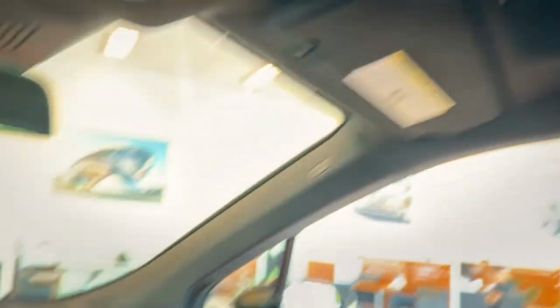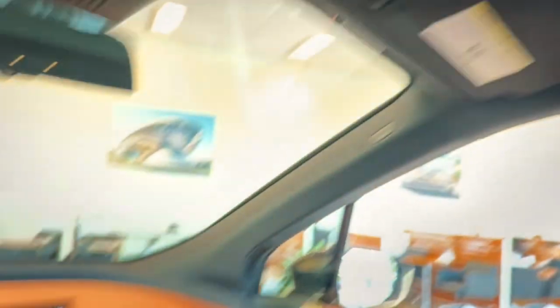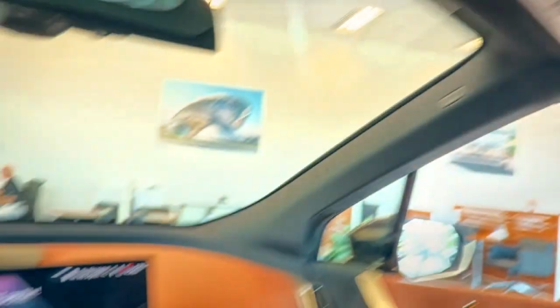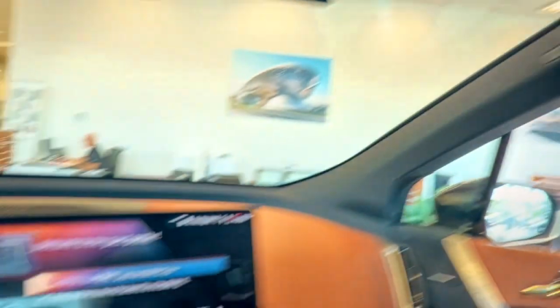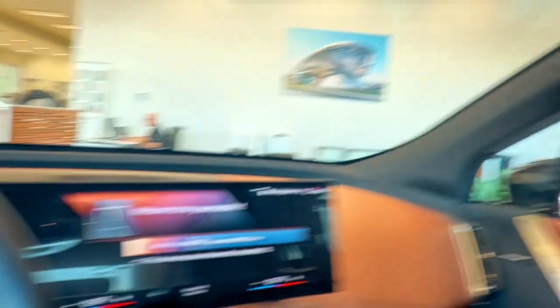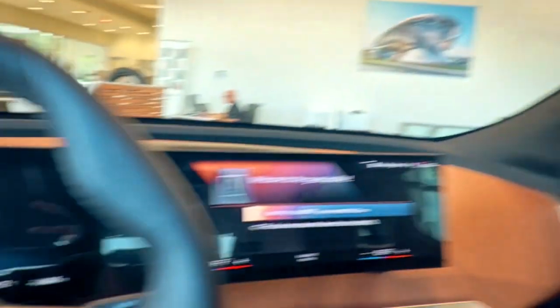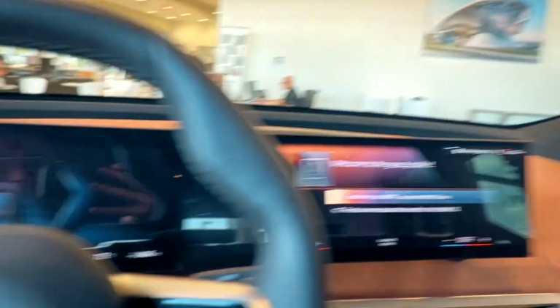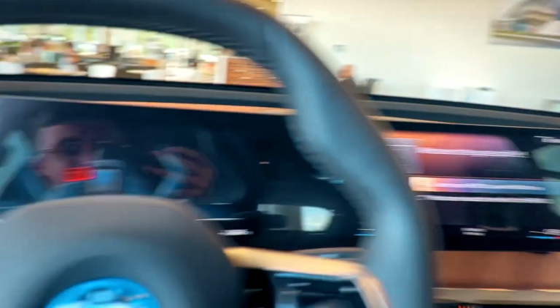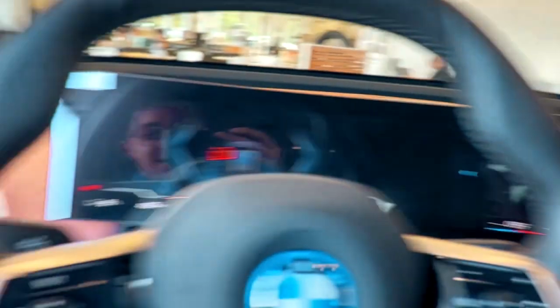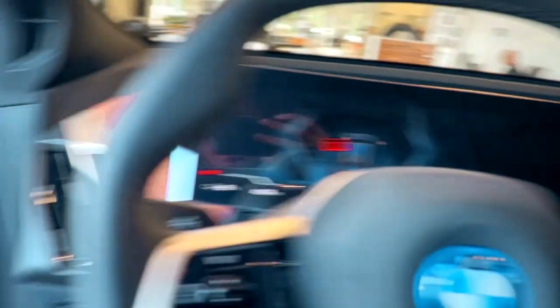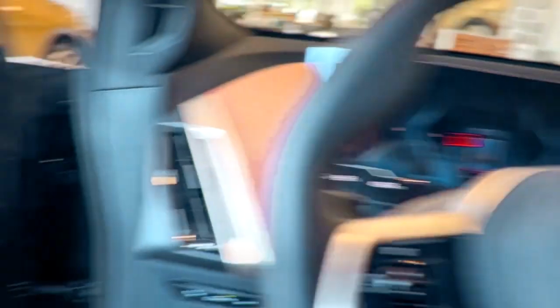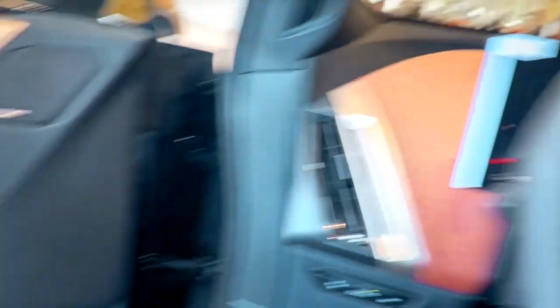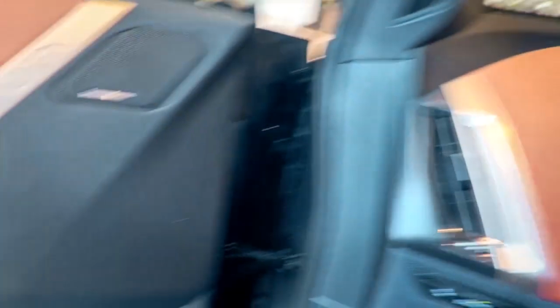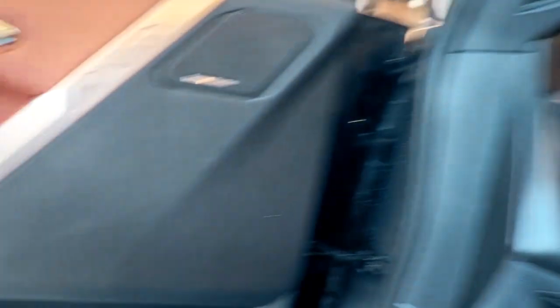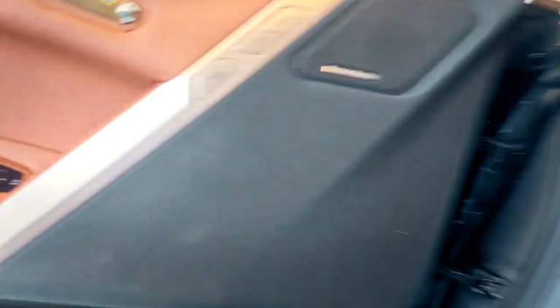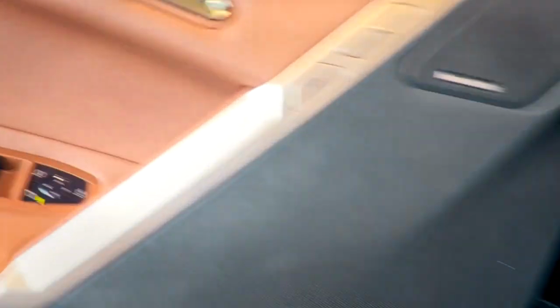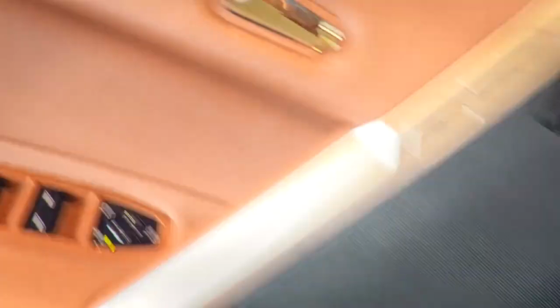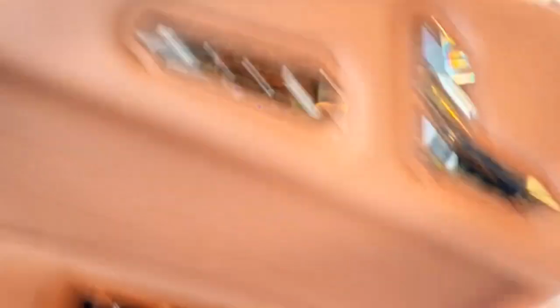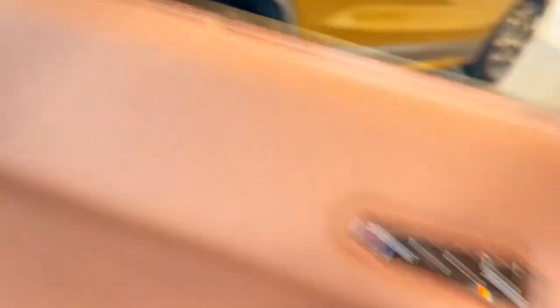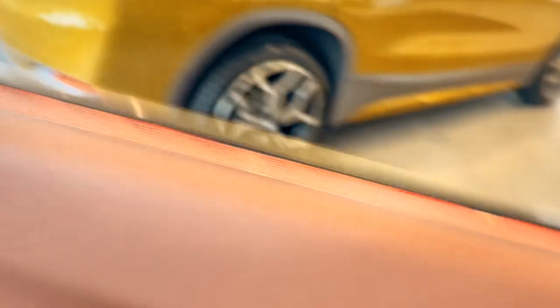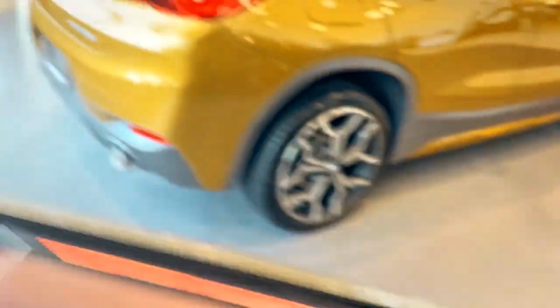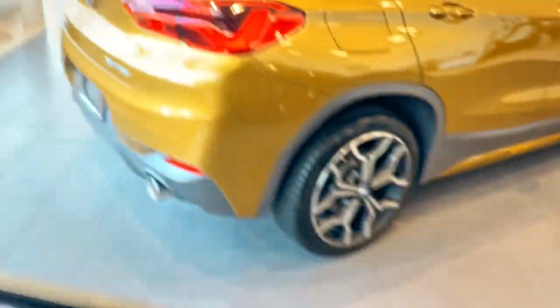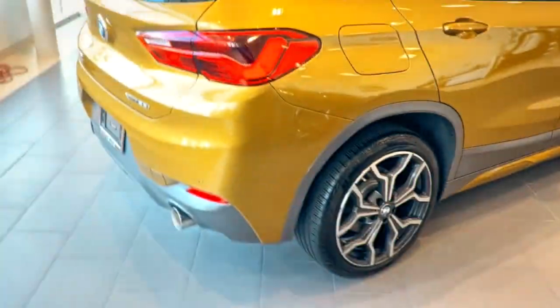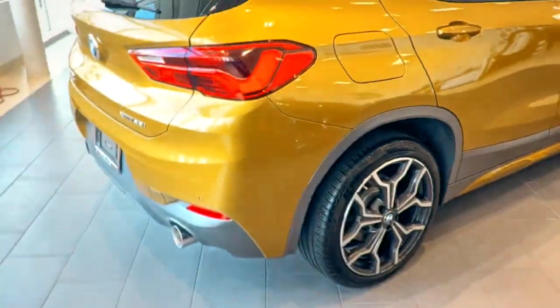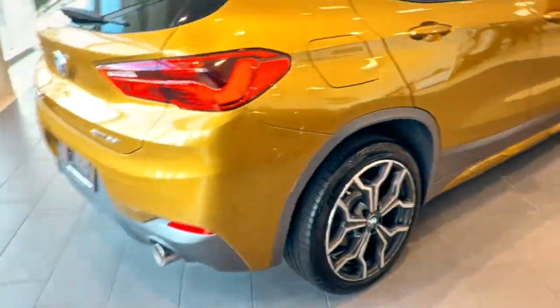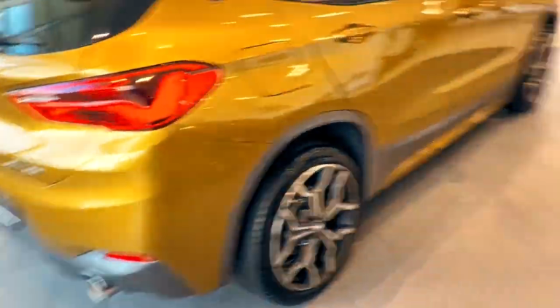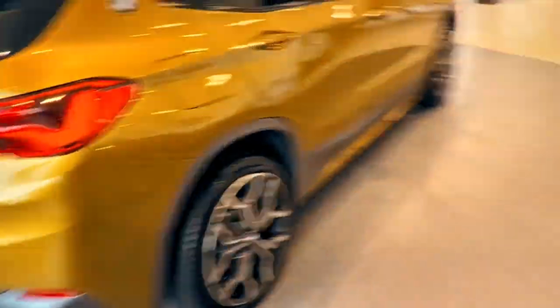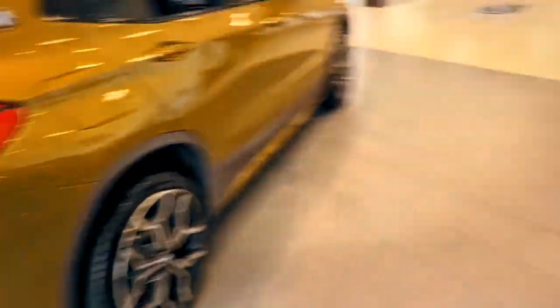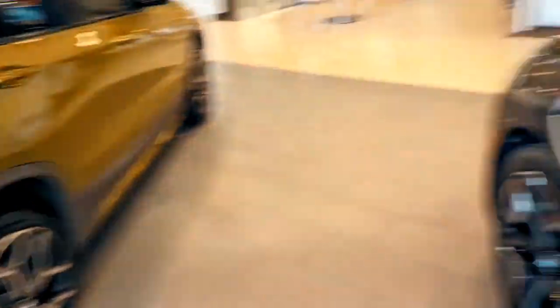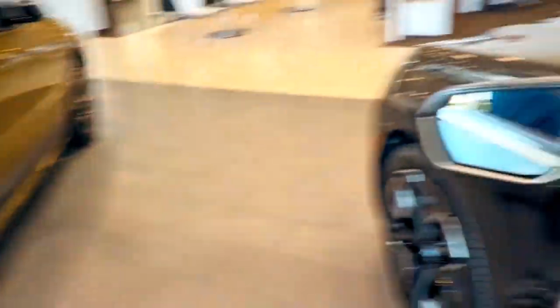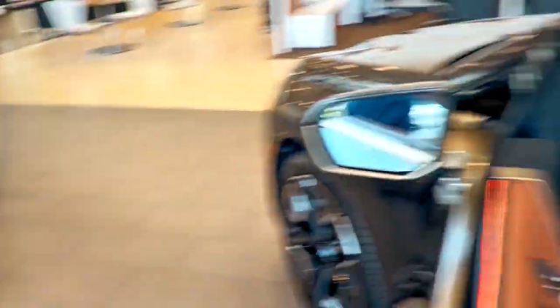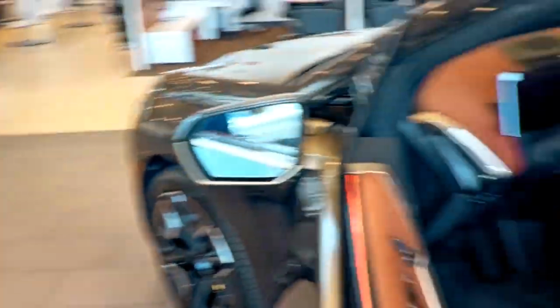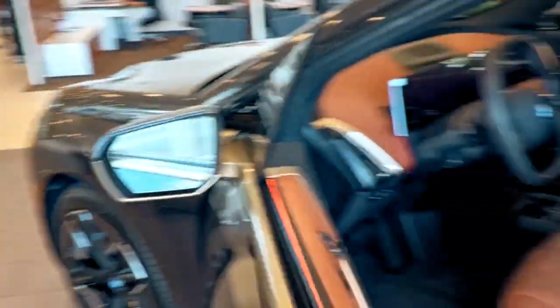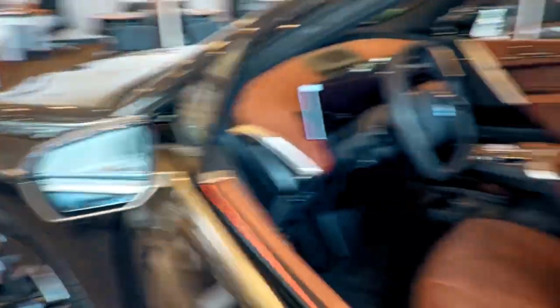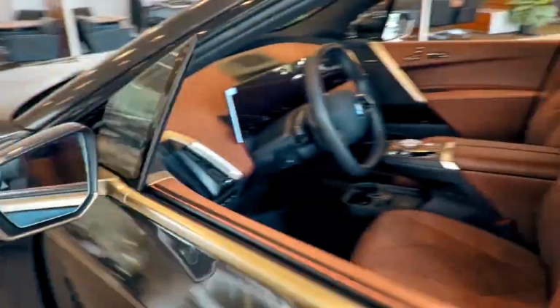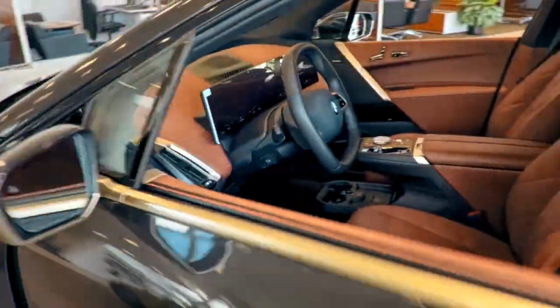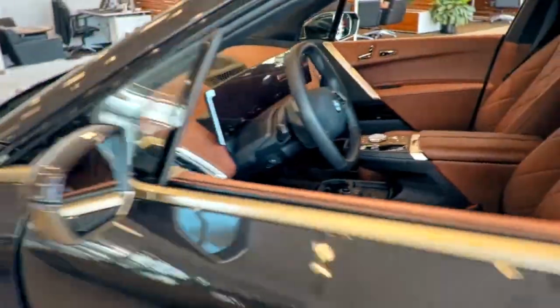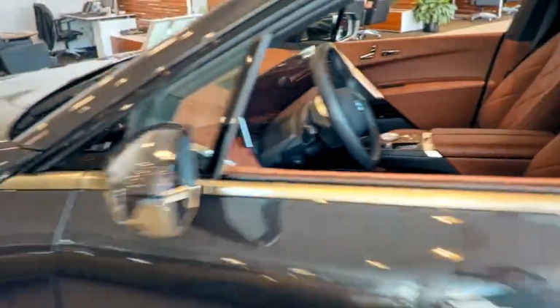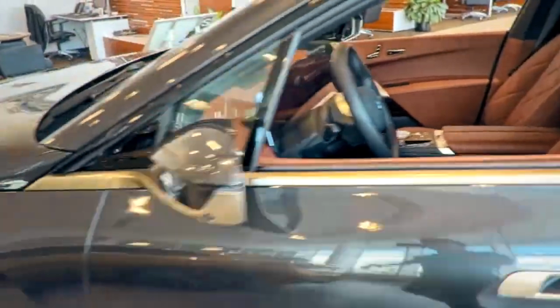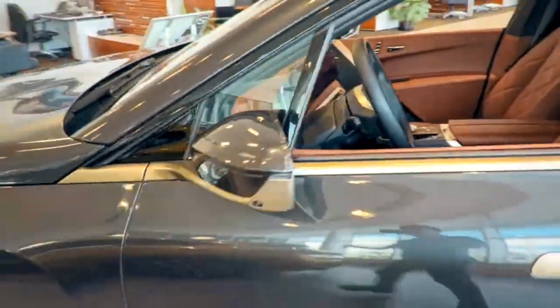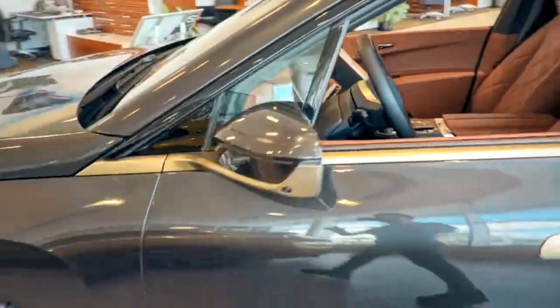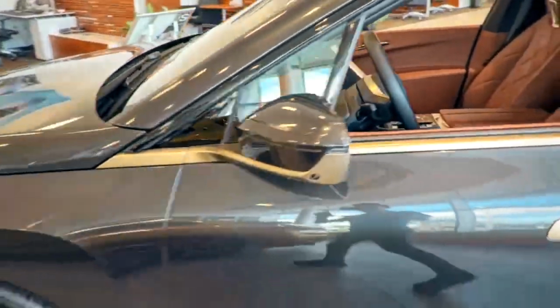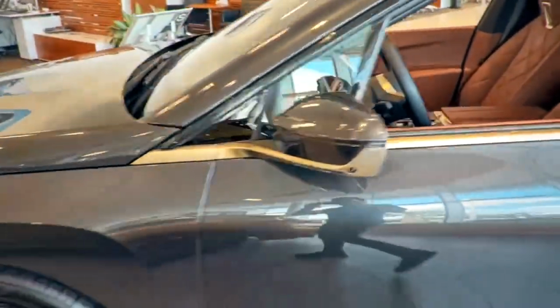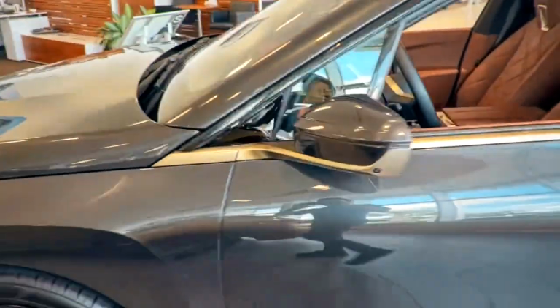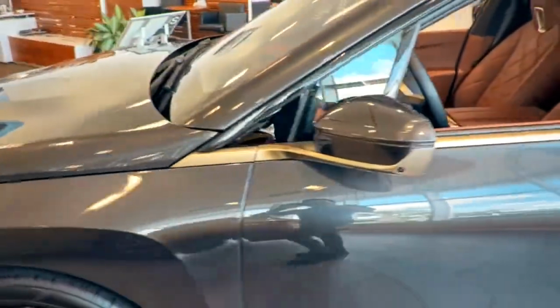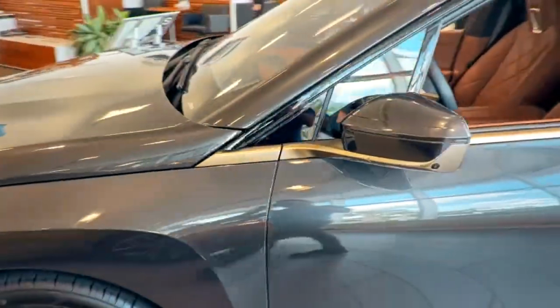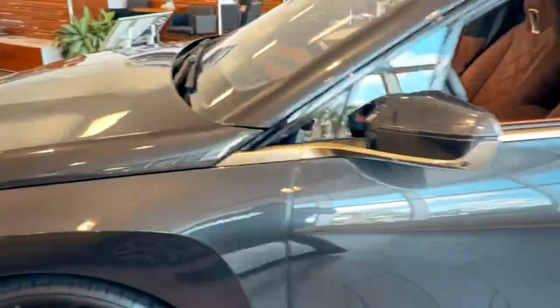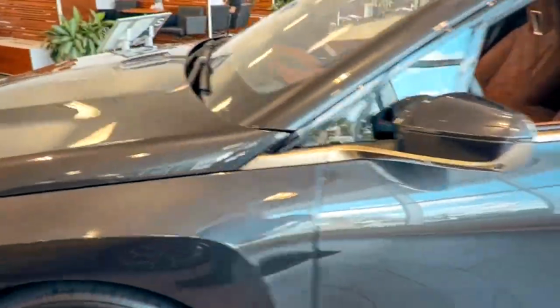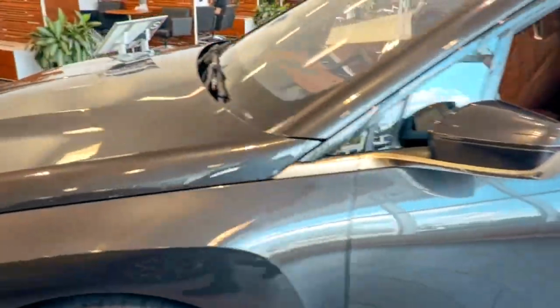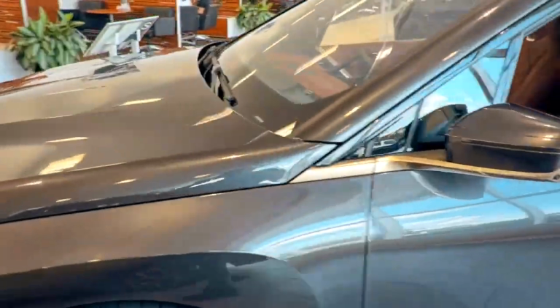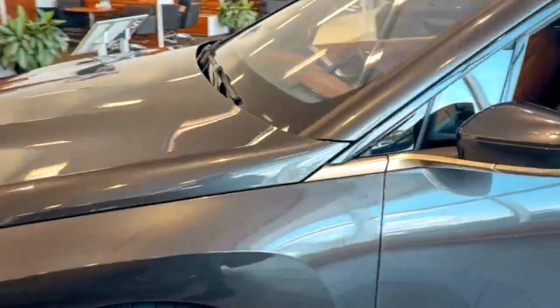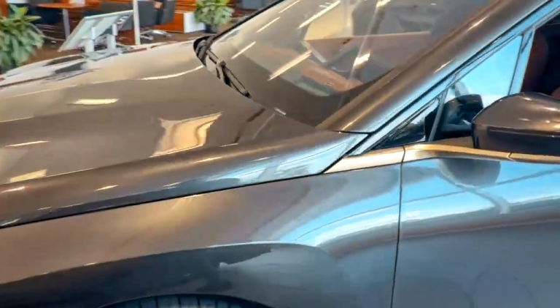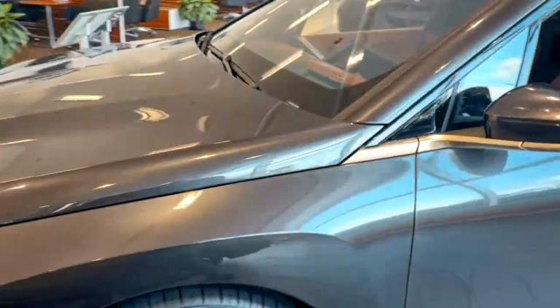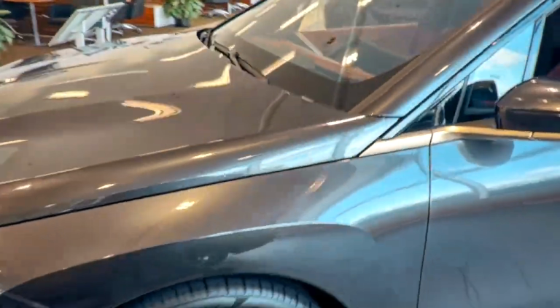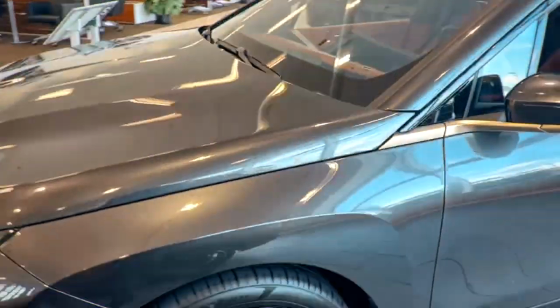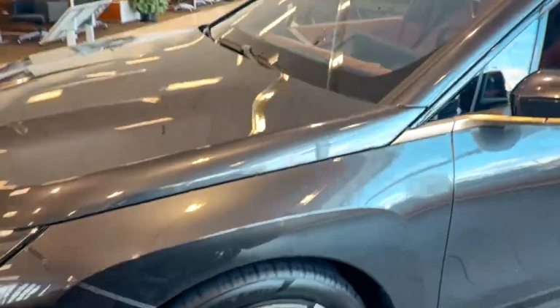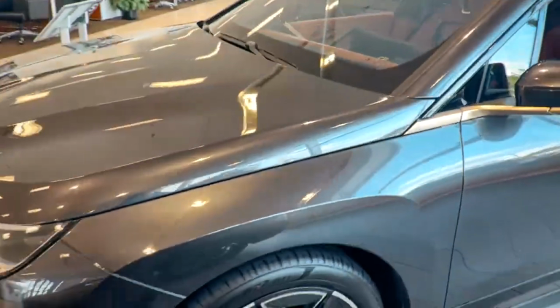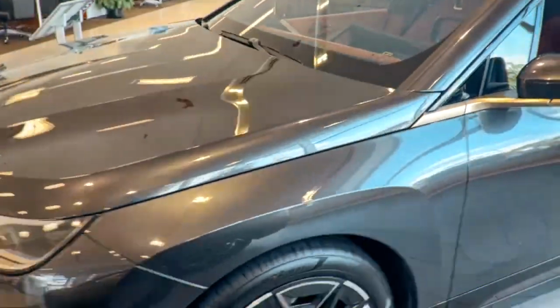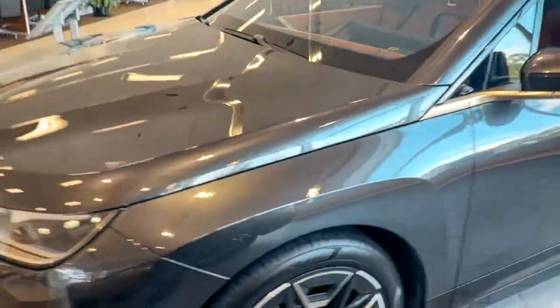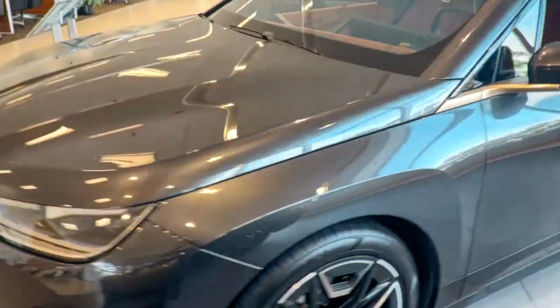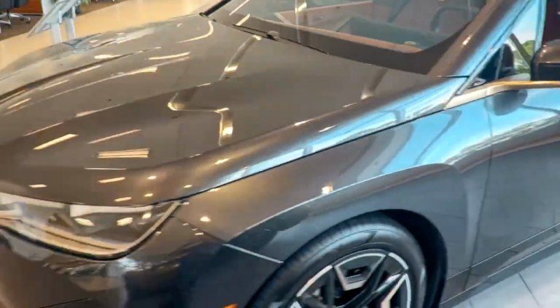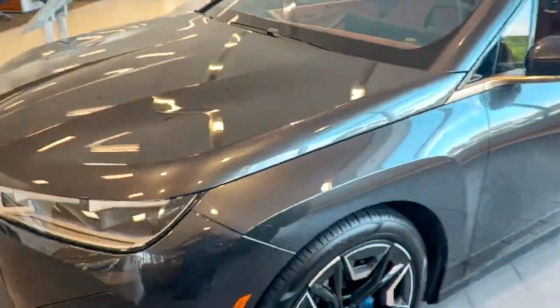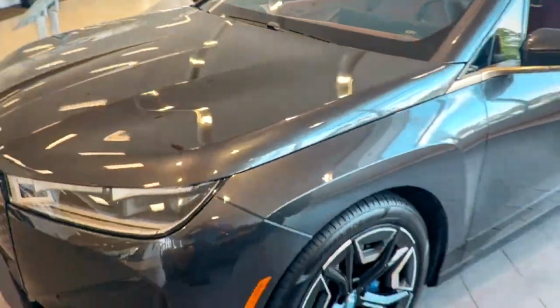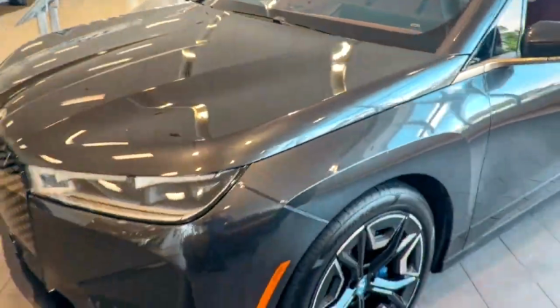So if you're interested in getting an electric car and don't want to have to wait on order, feel free to come on down to Fields BMW Daytona Beach.